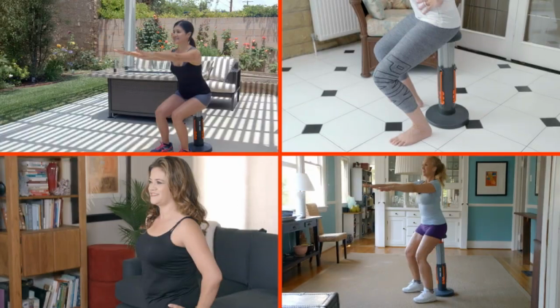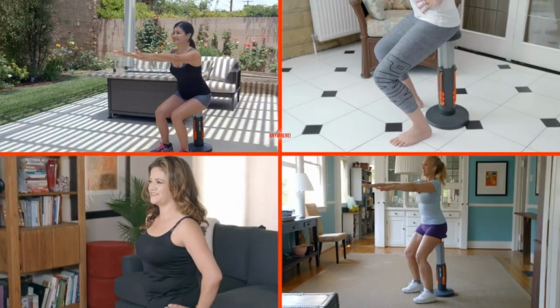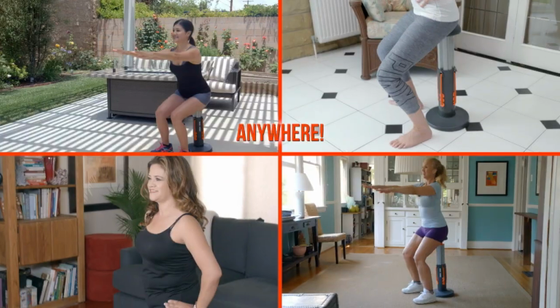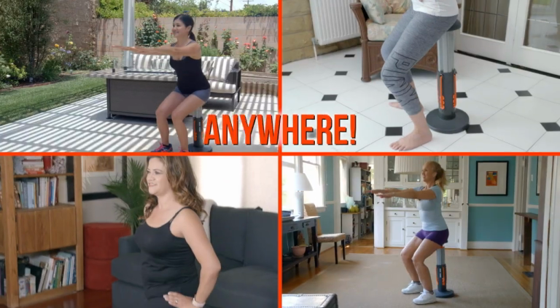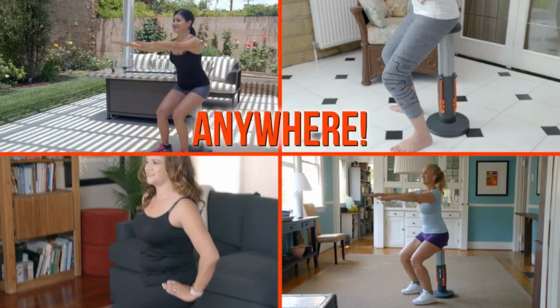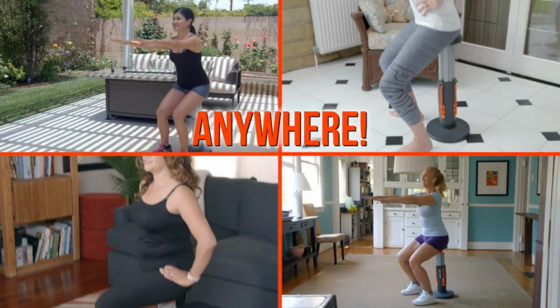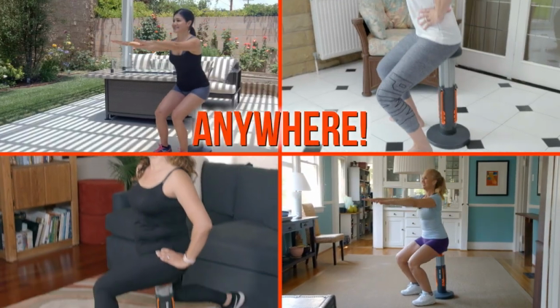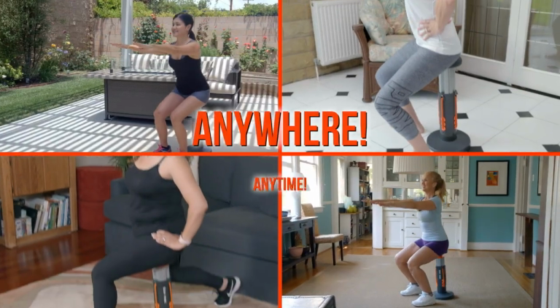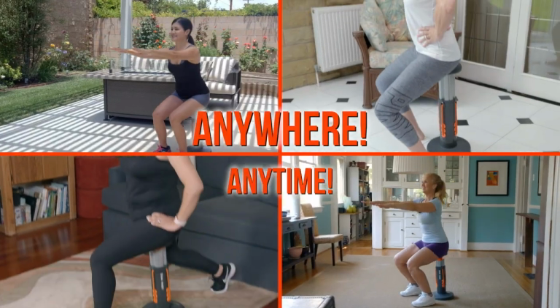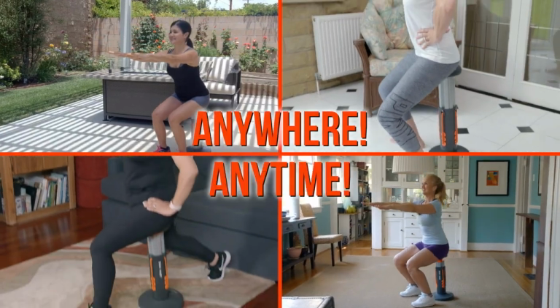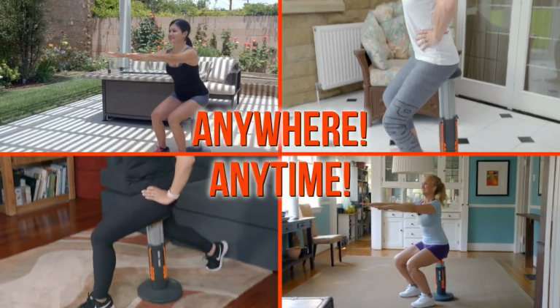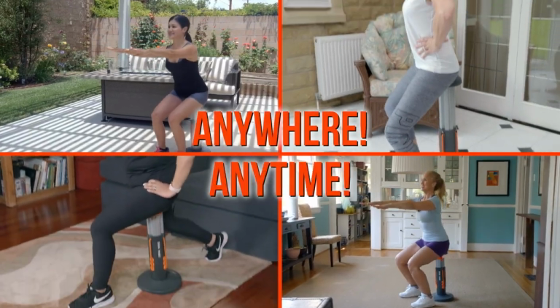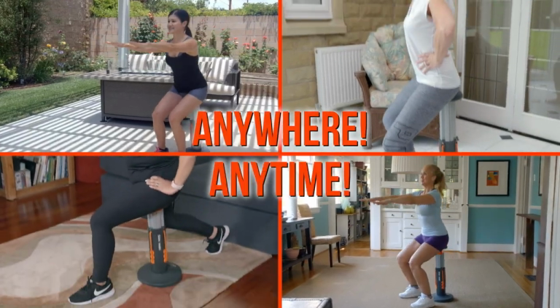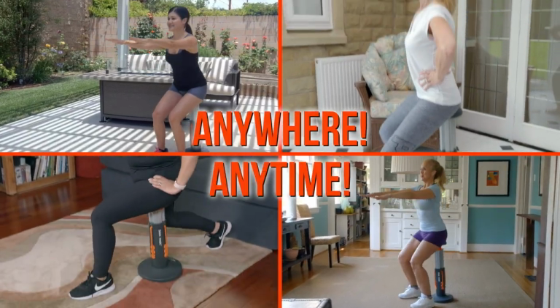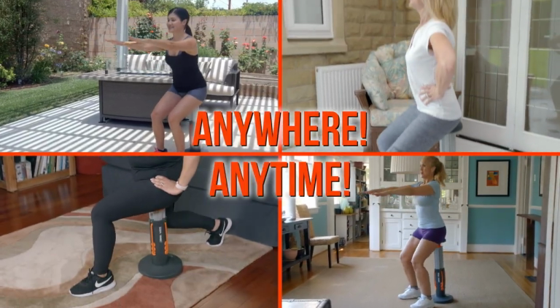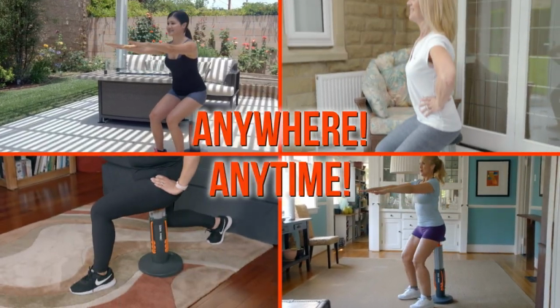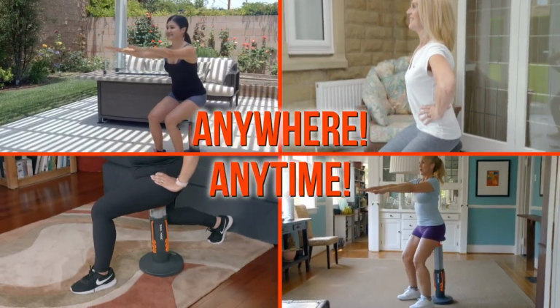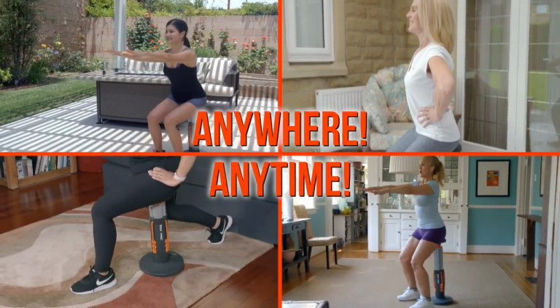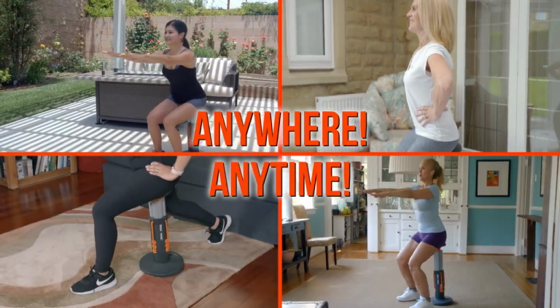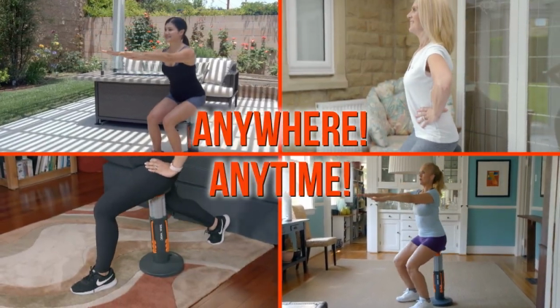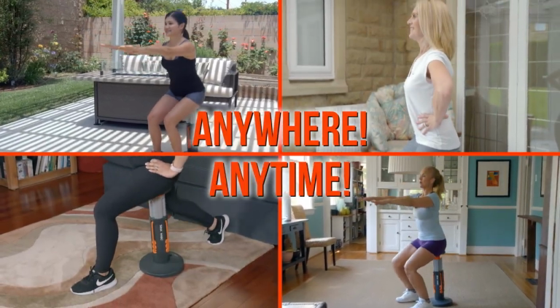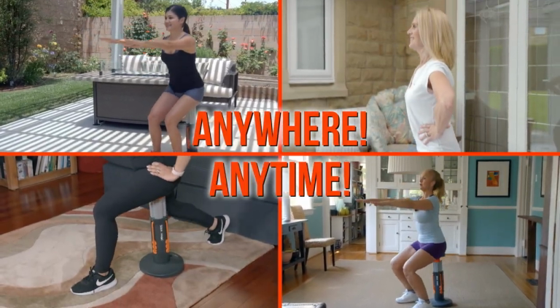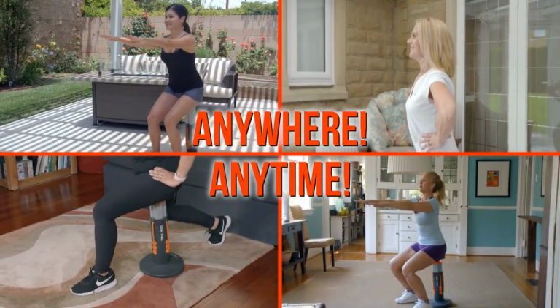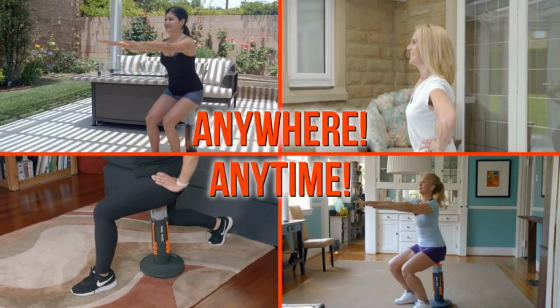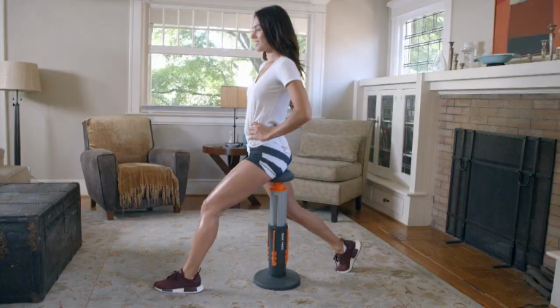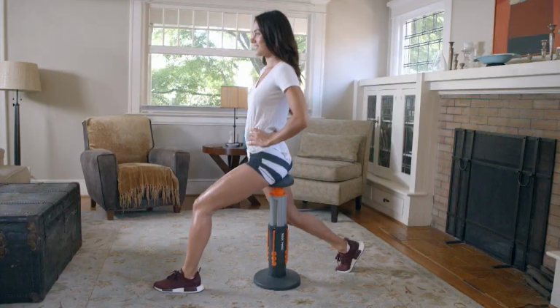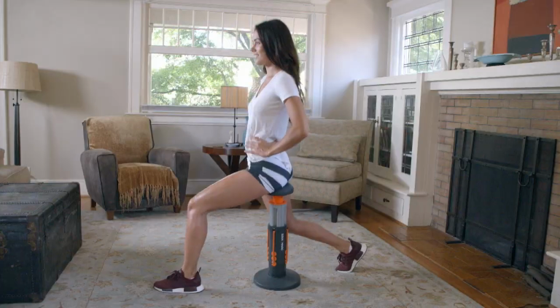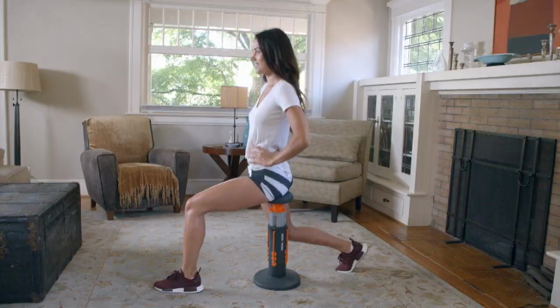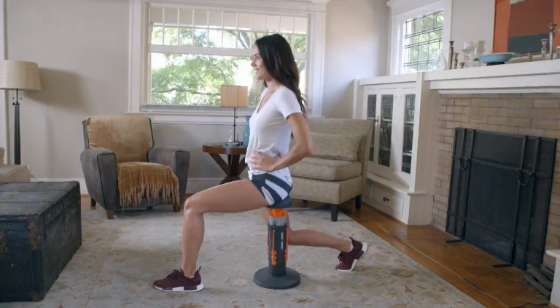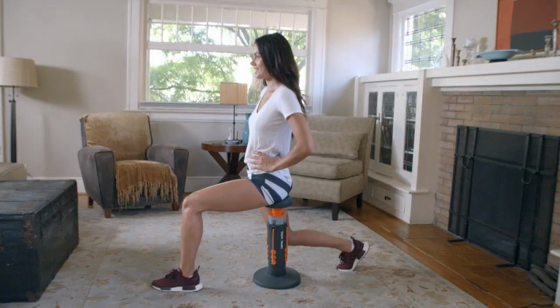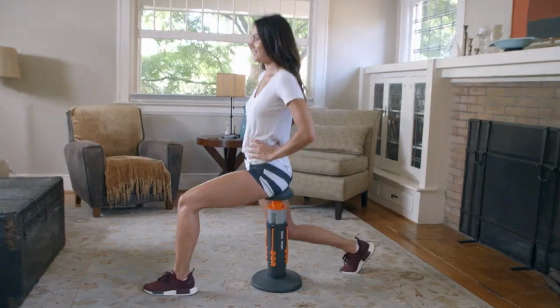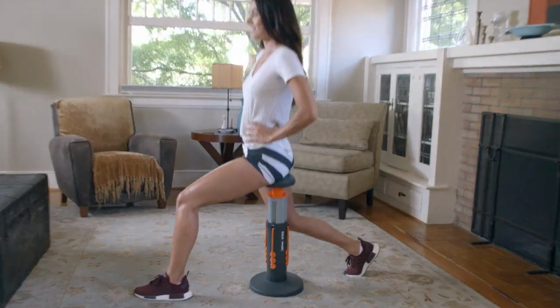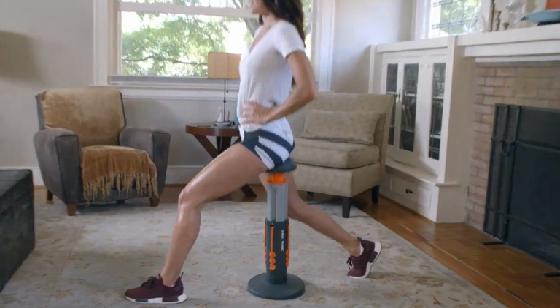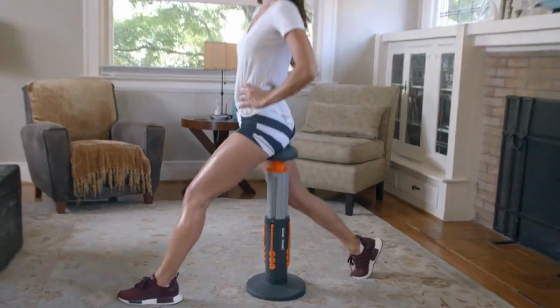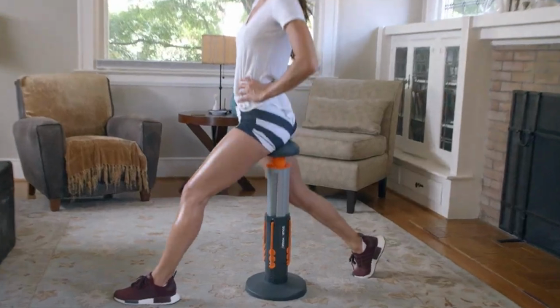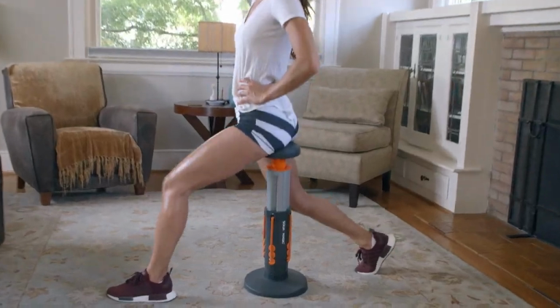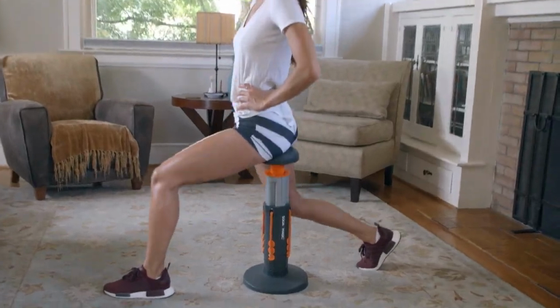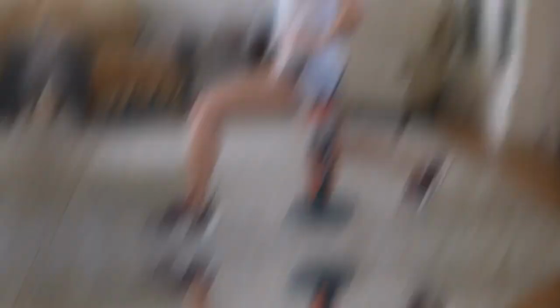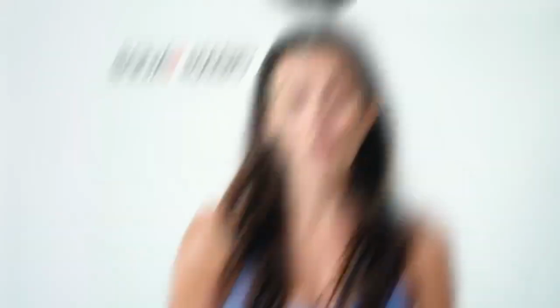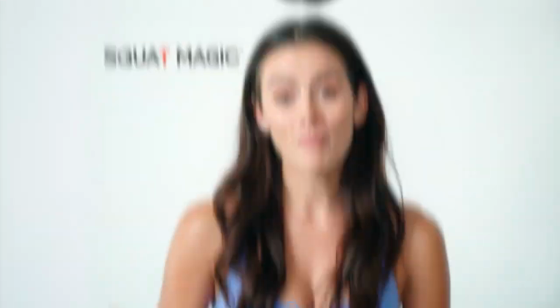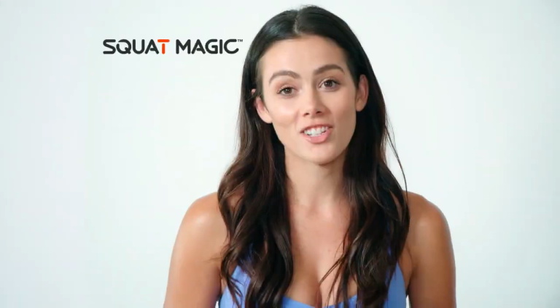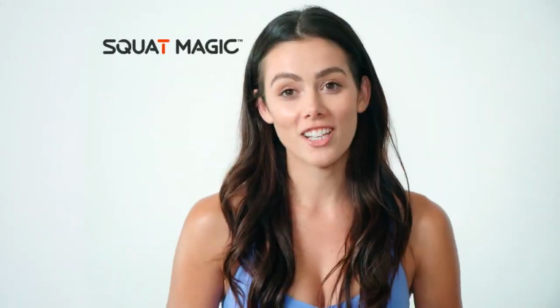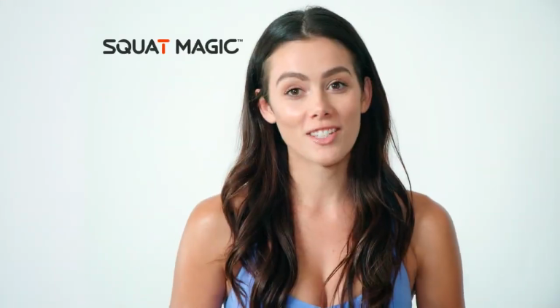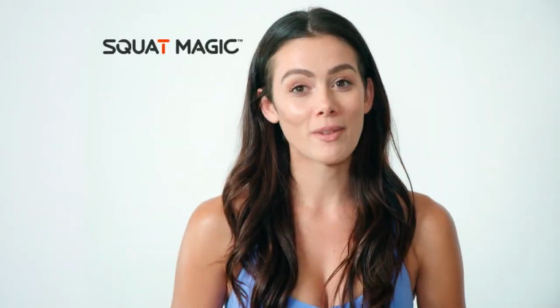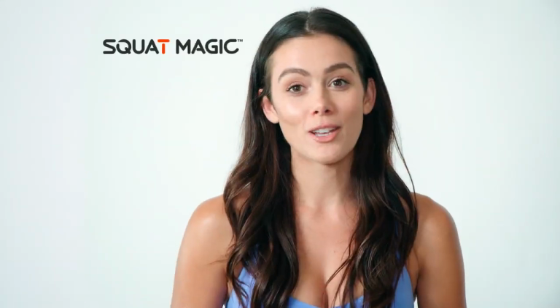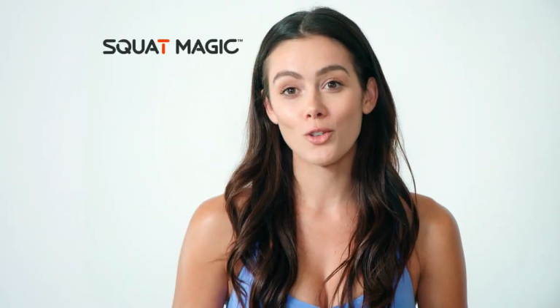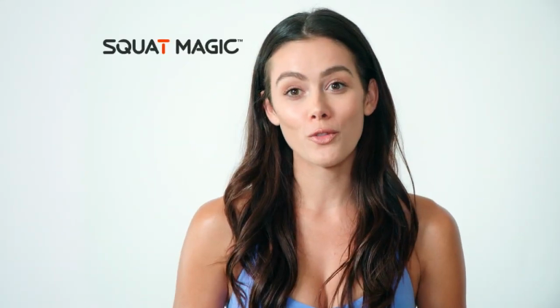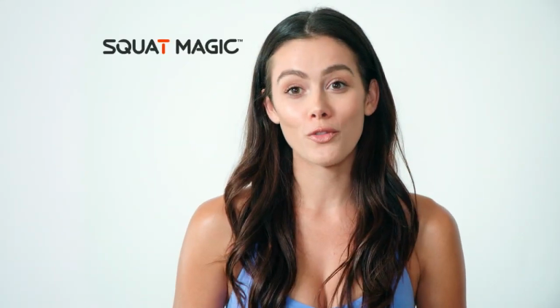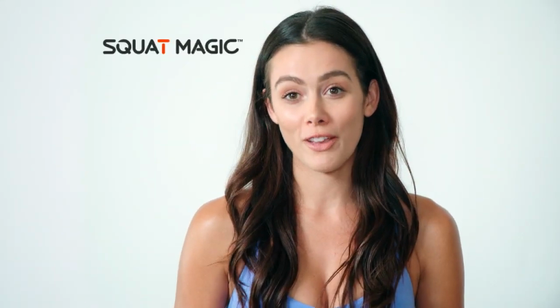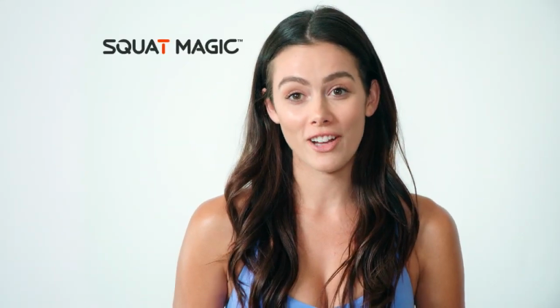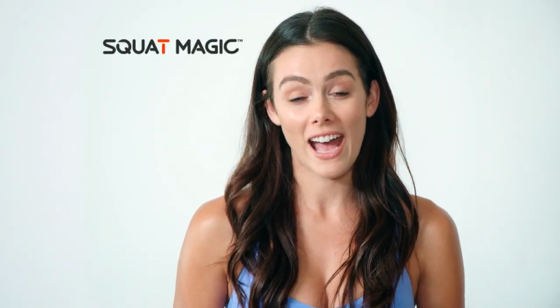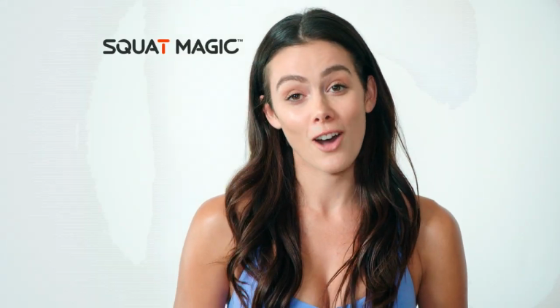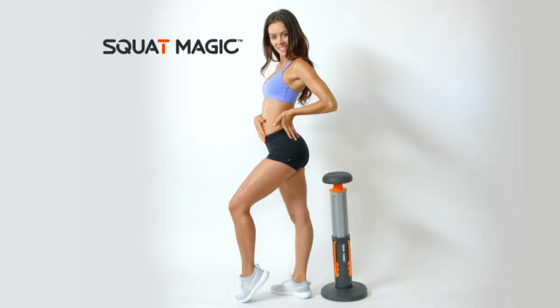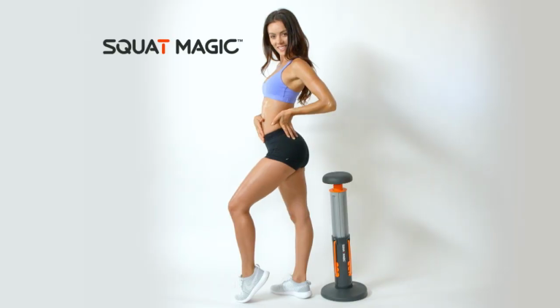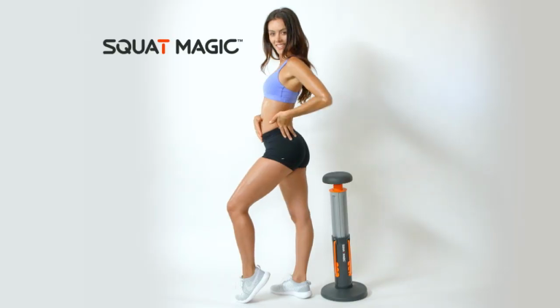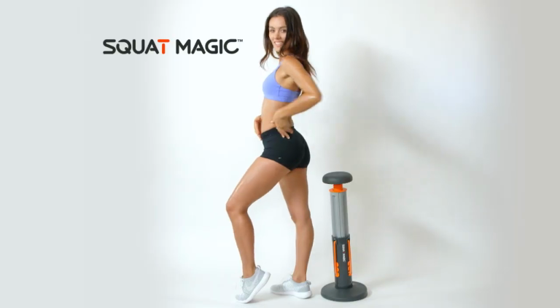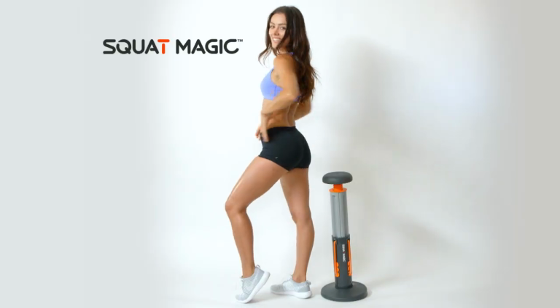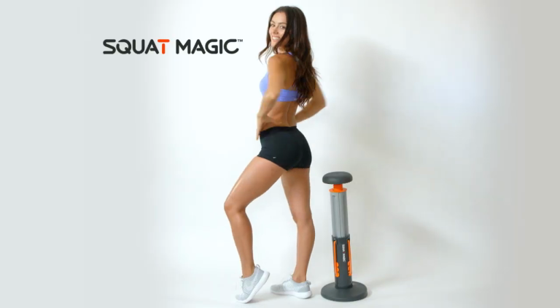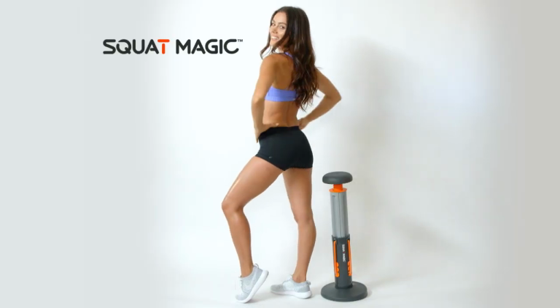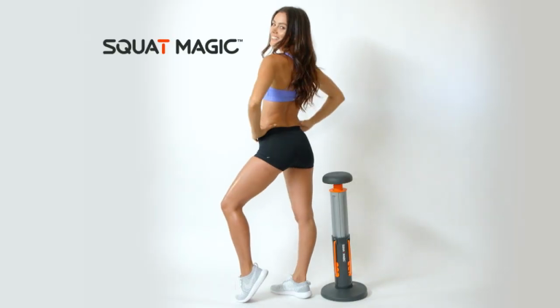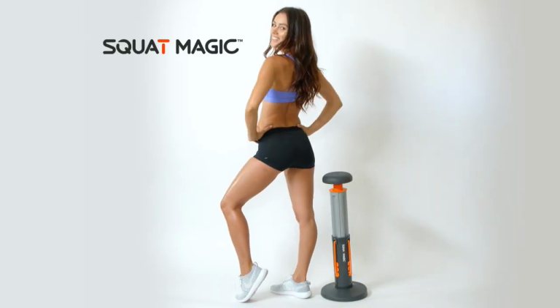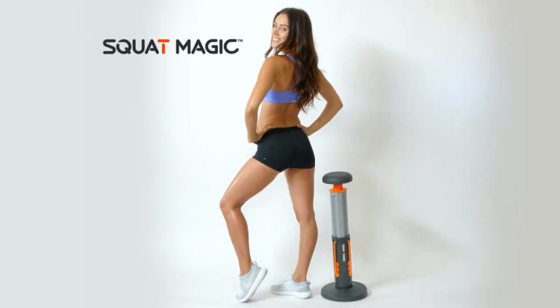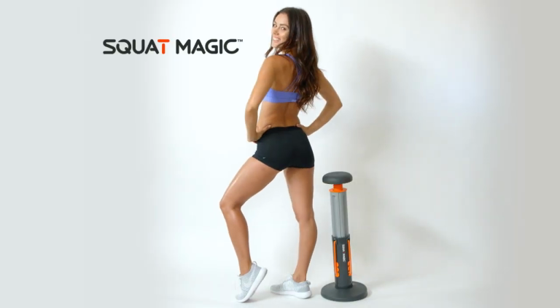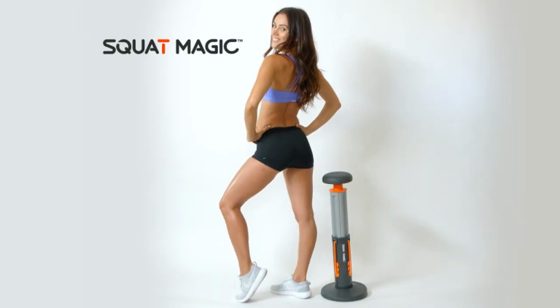Now you can master the squat with the revolutionary new Squat Magic. Squat Magic is my new favorite at-home workout, like, for real.